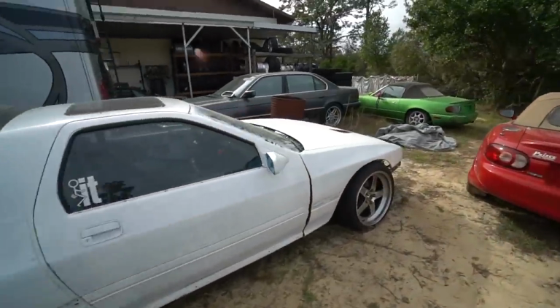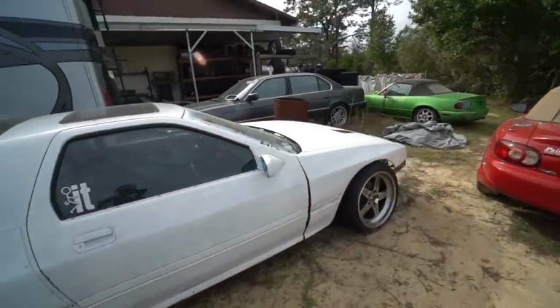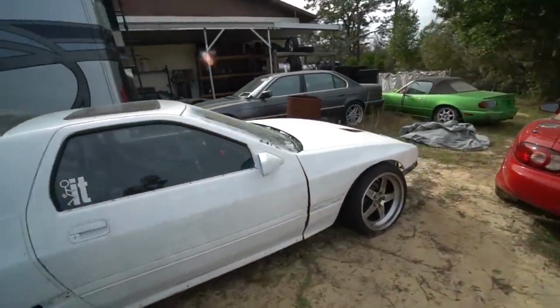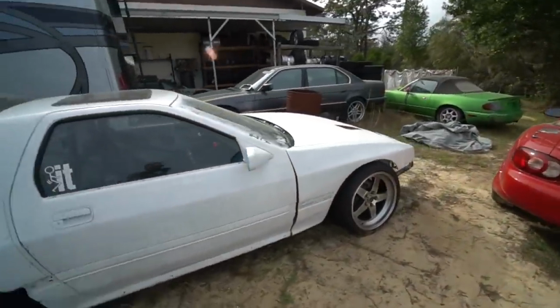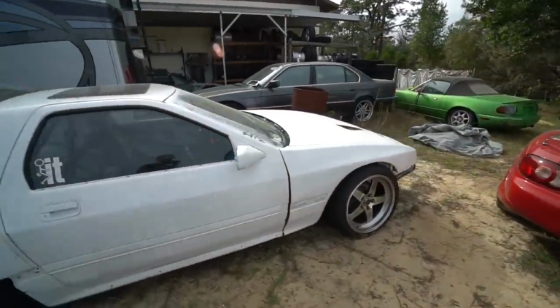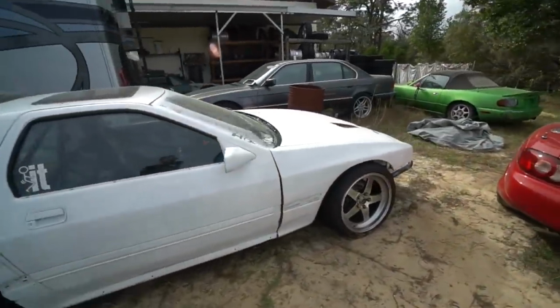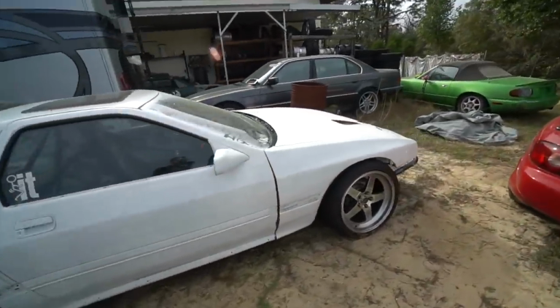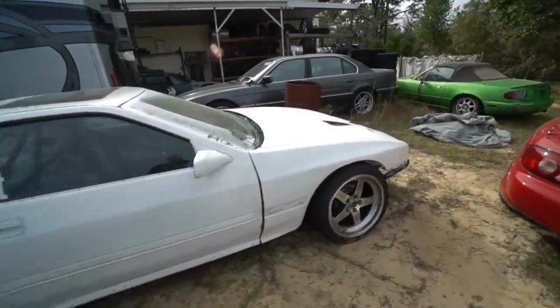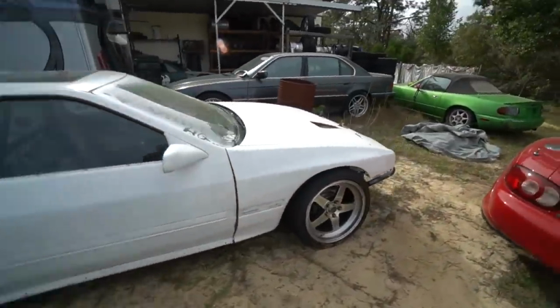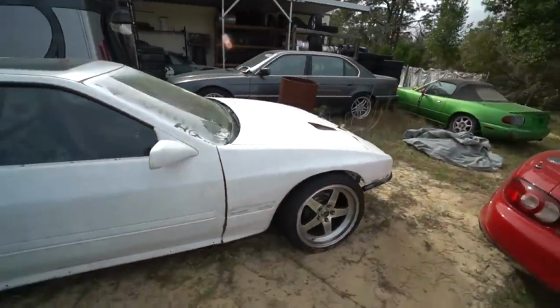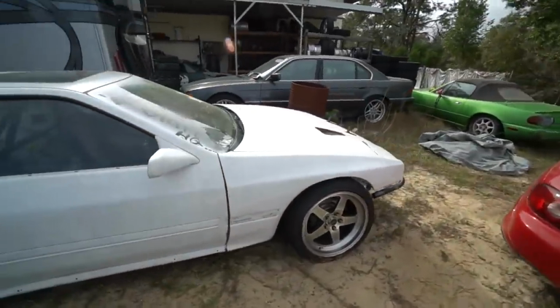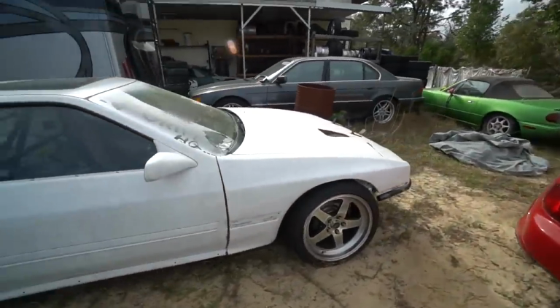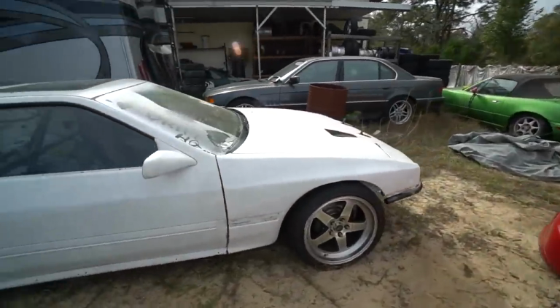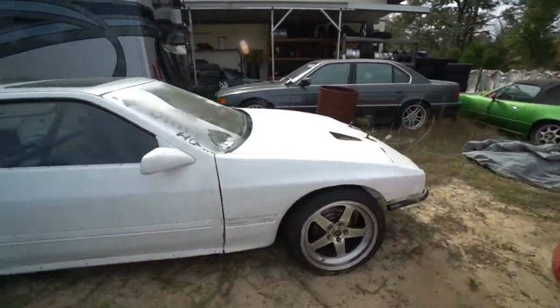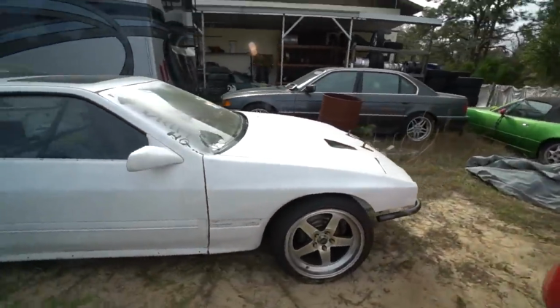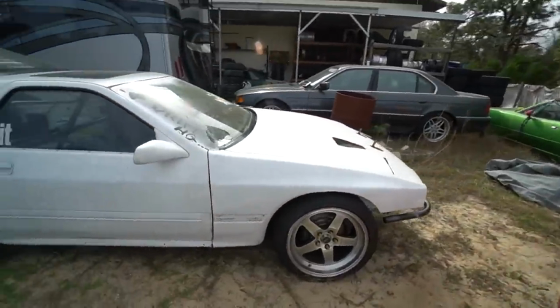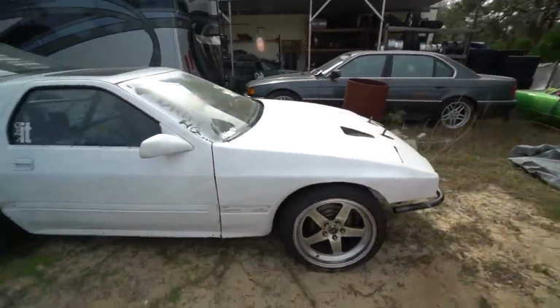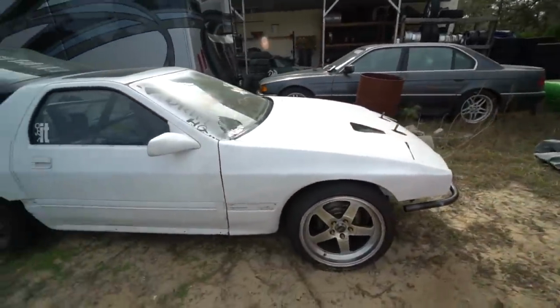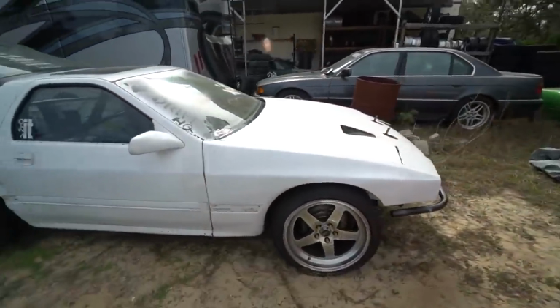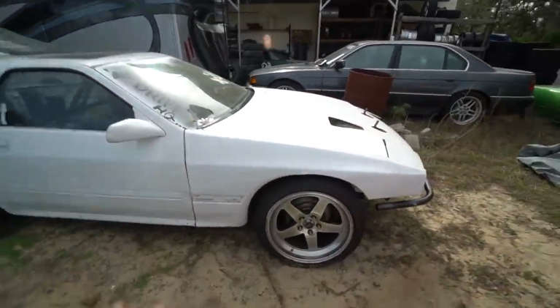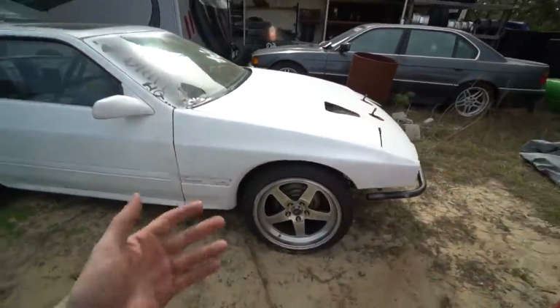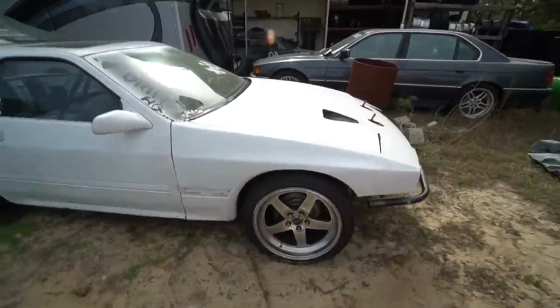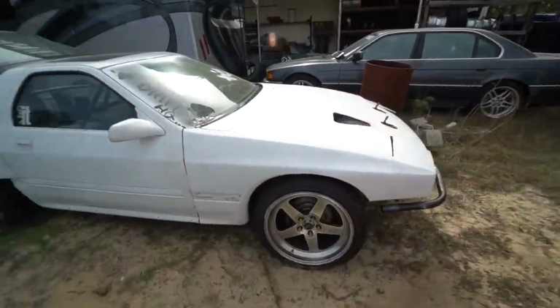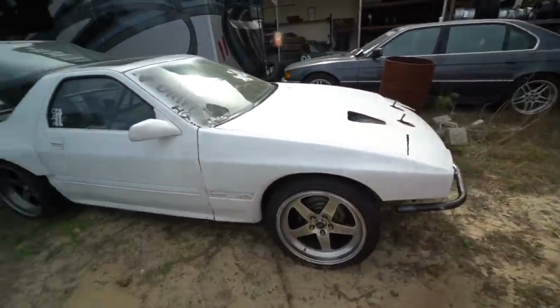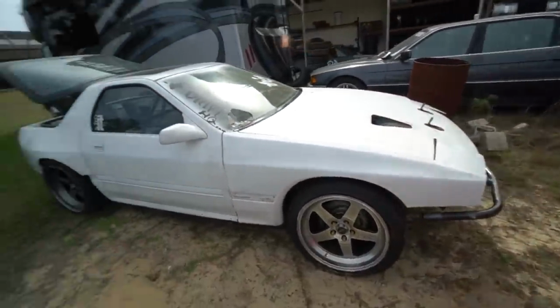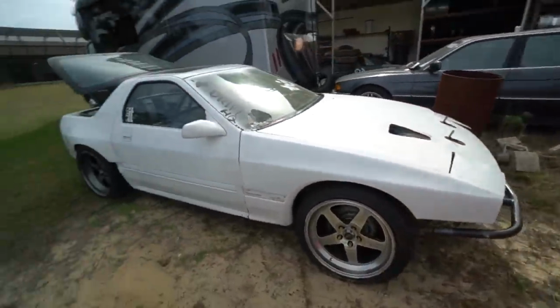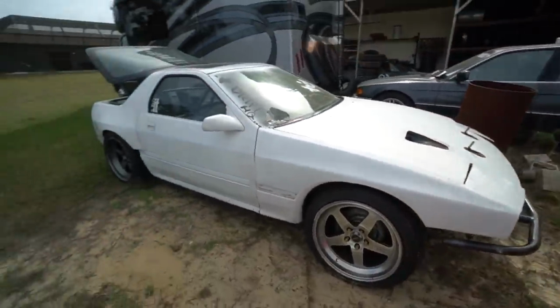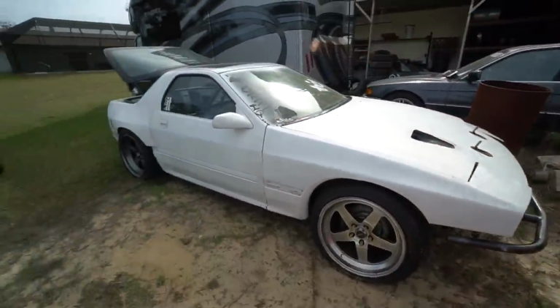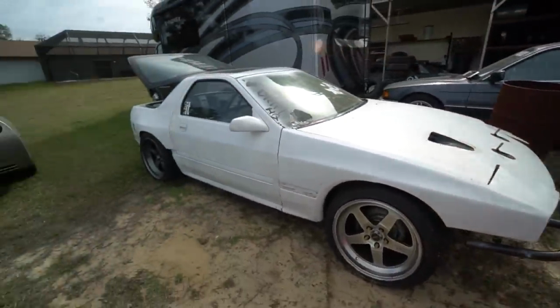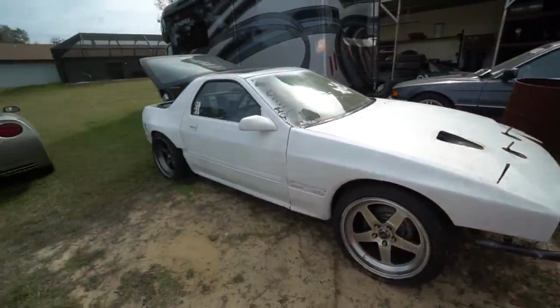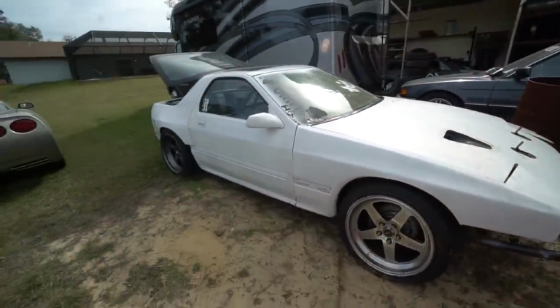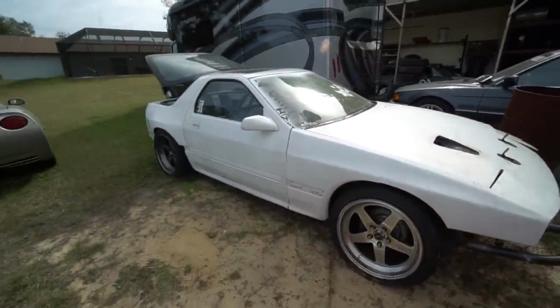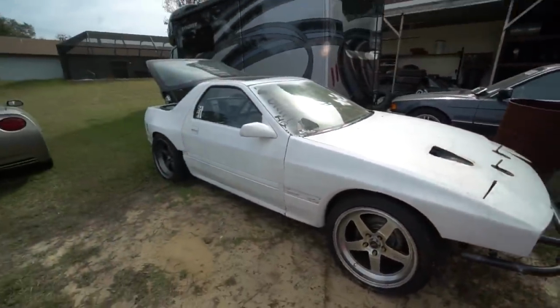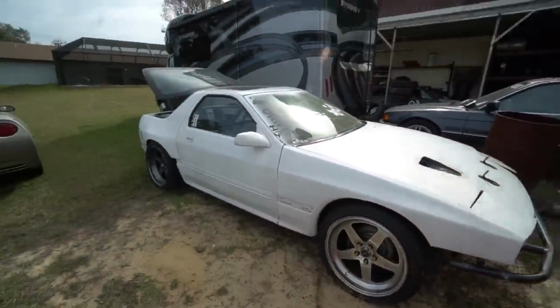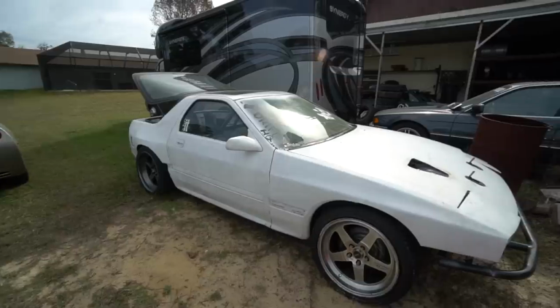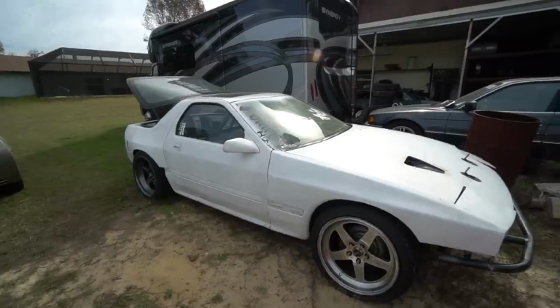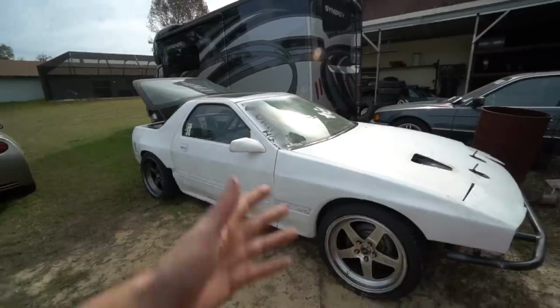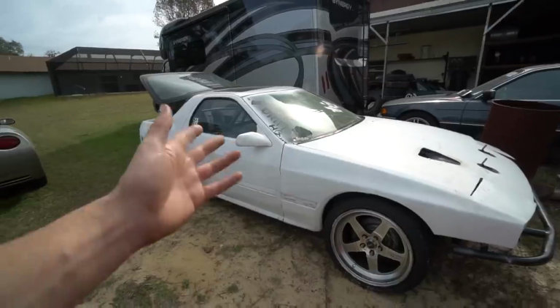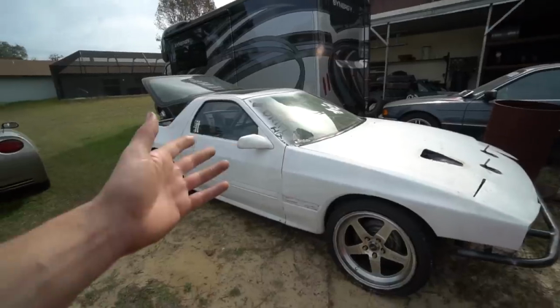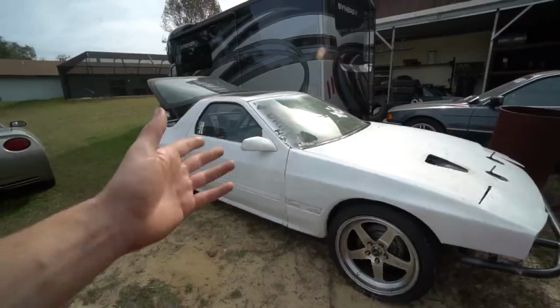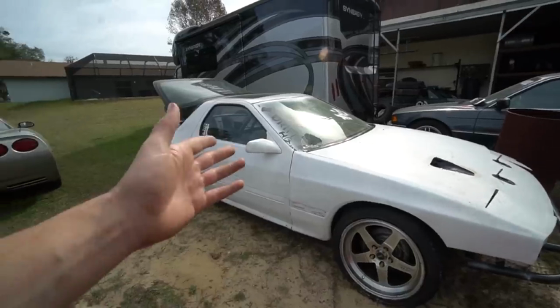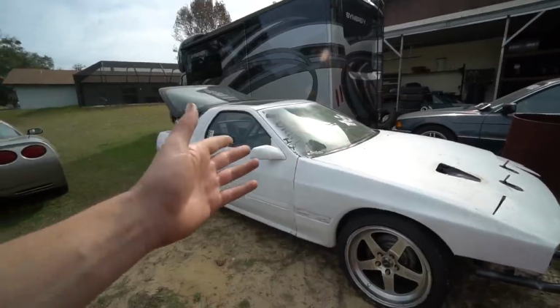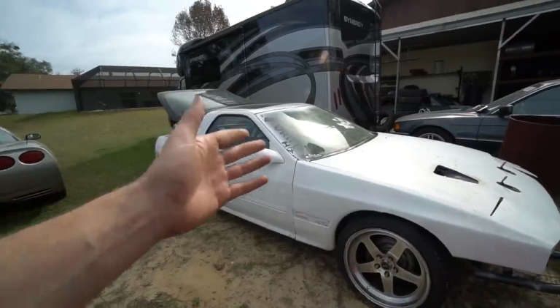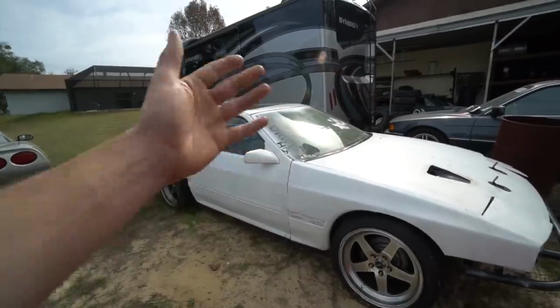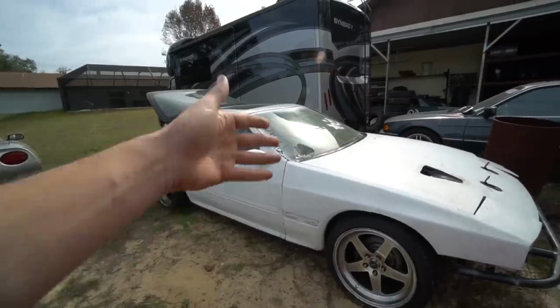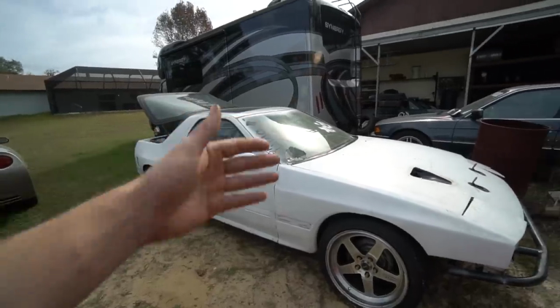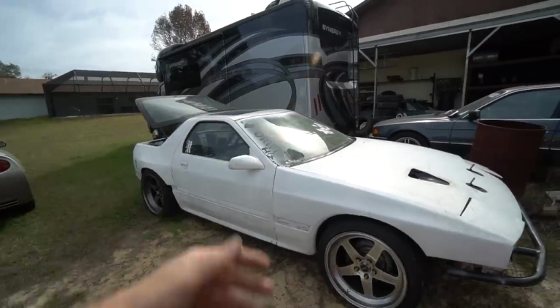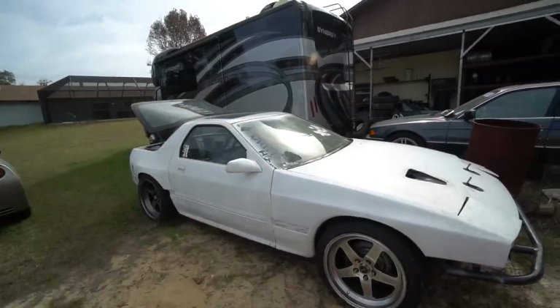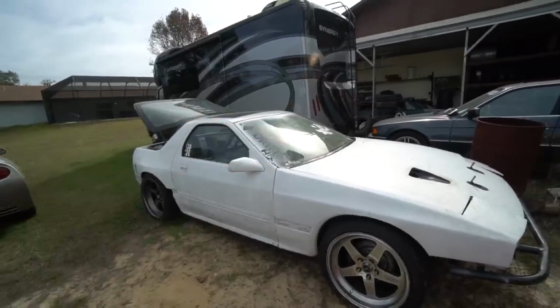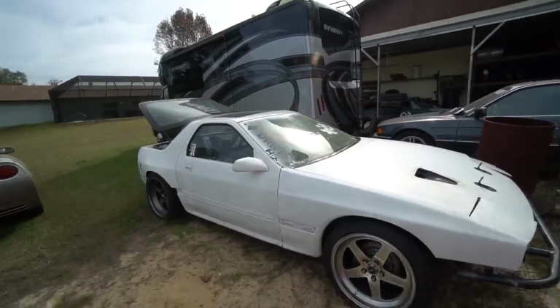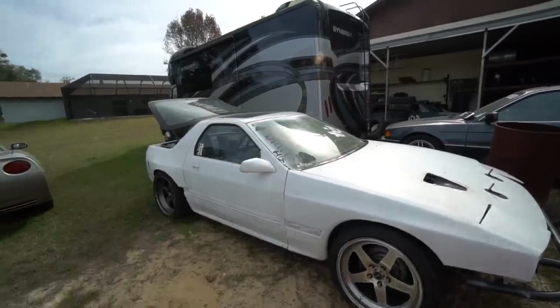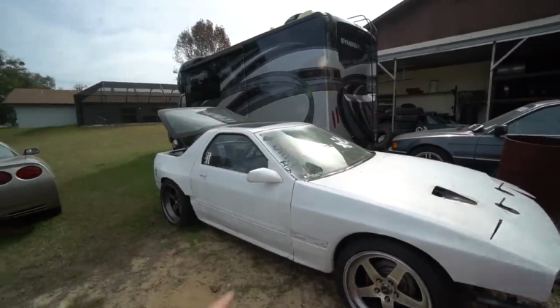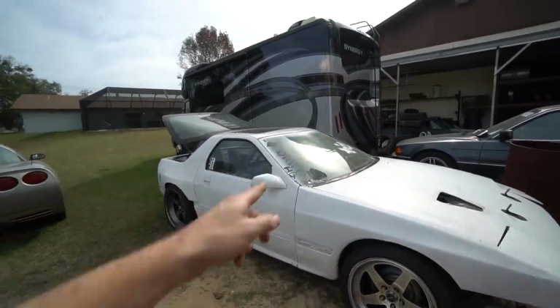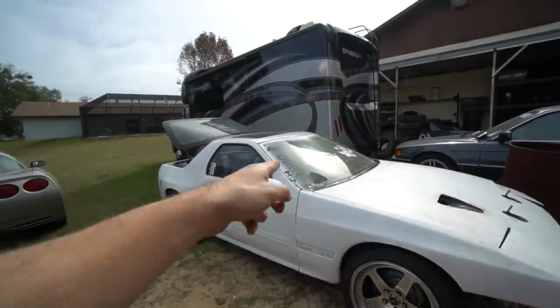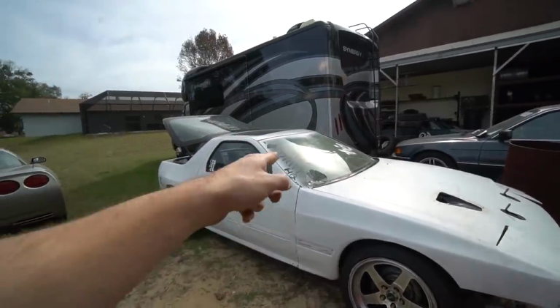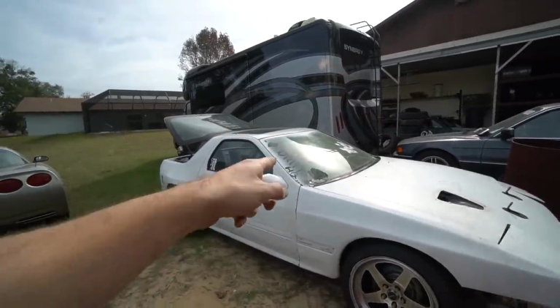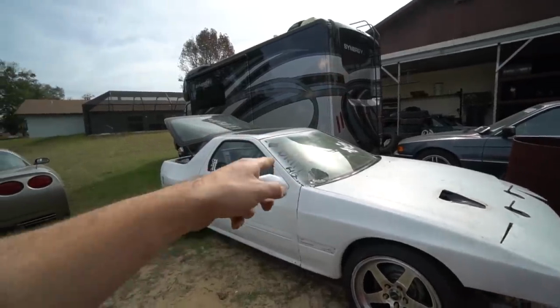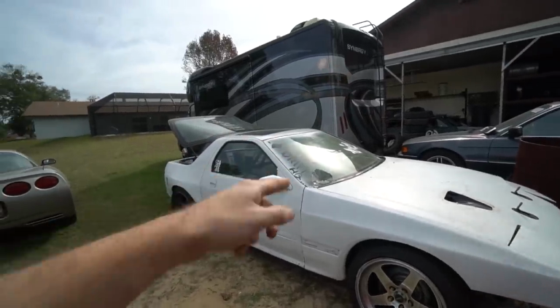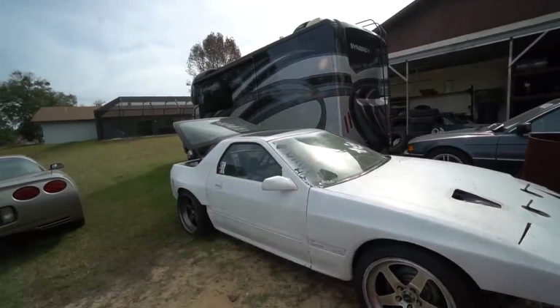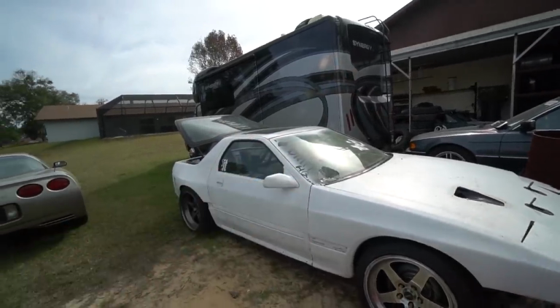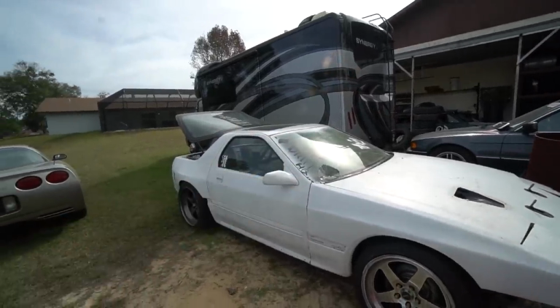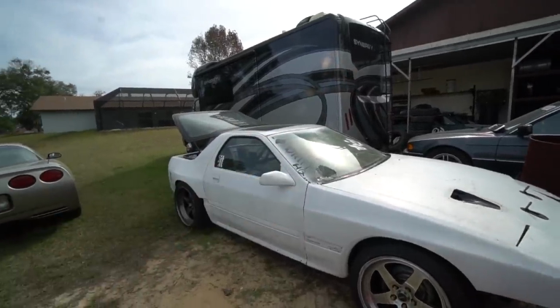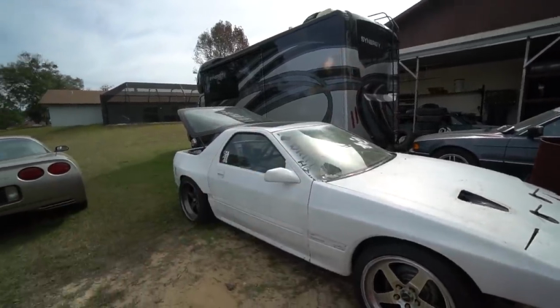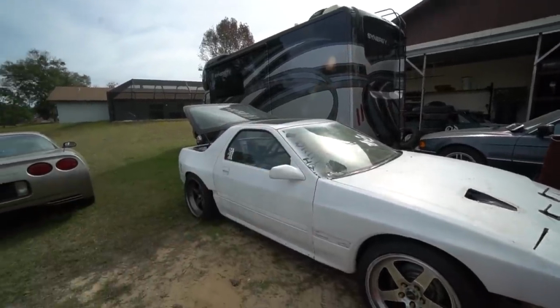I want to drive it at the next event. So we got tires, we got wheels, we got everything we need — we just need to get the car ready. Oh, and we need to do a windshield too.